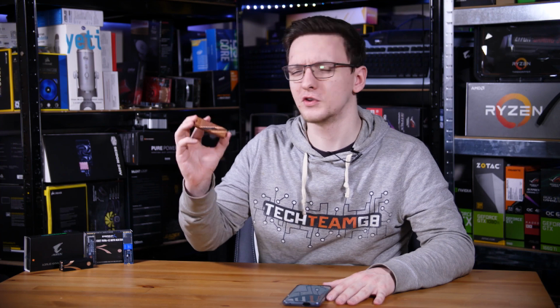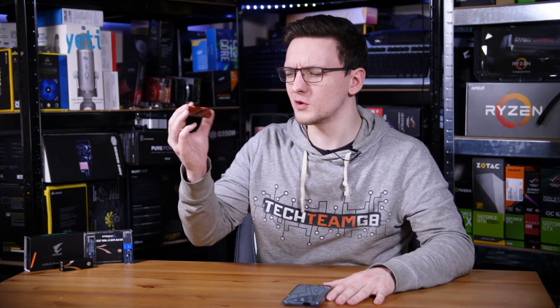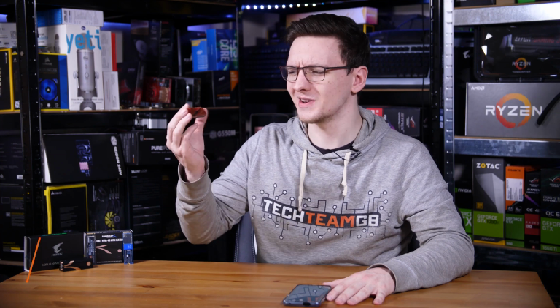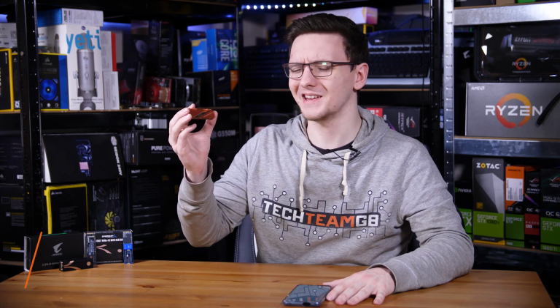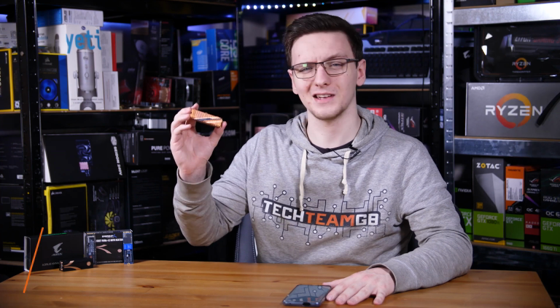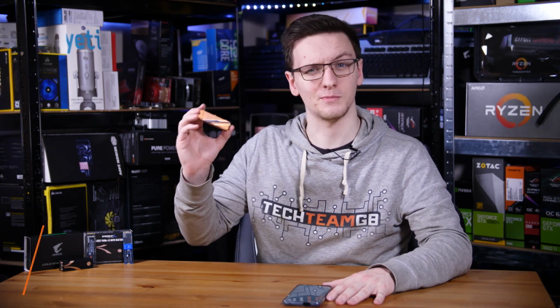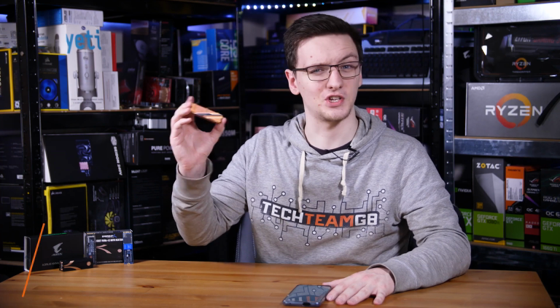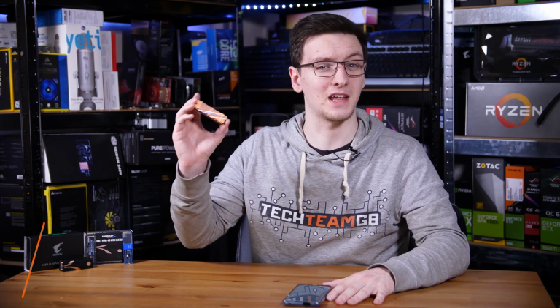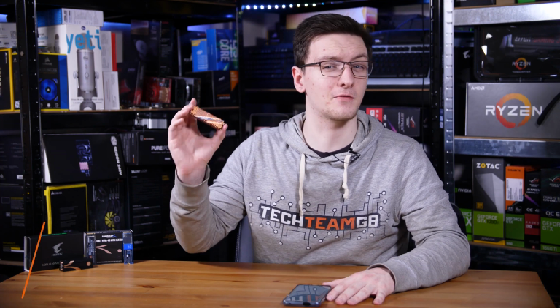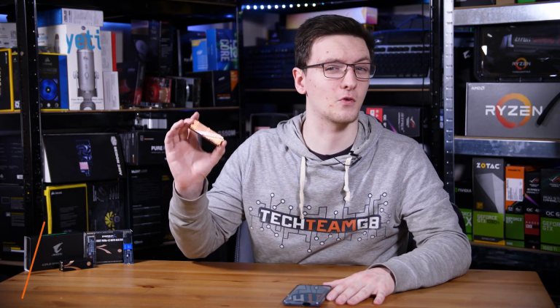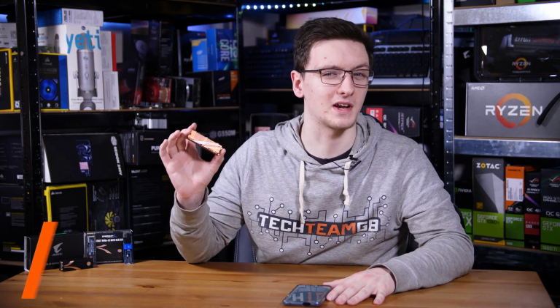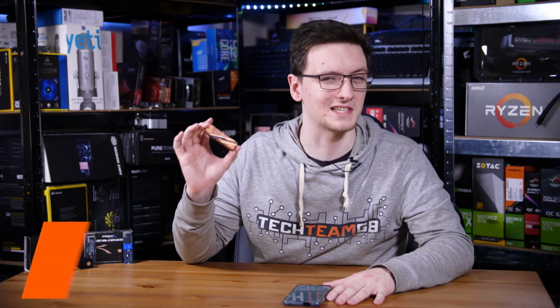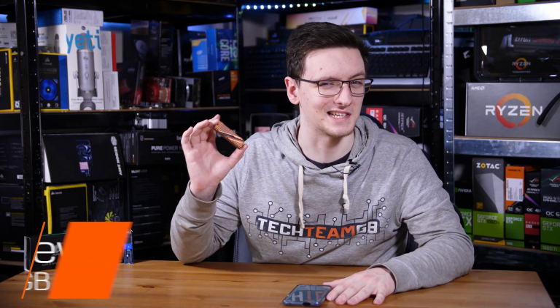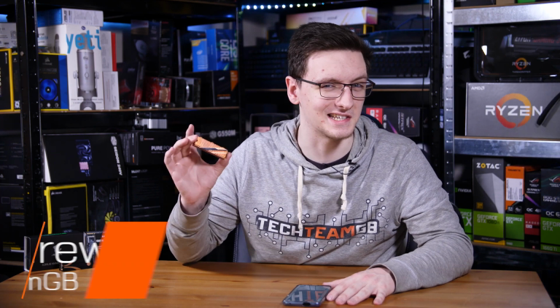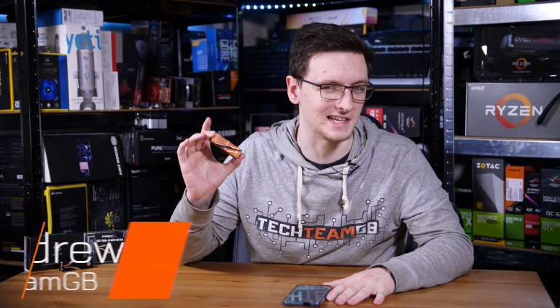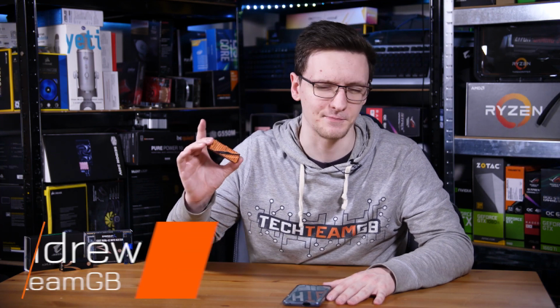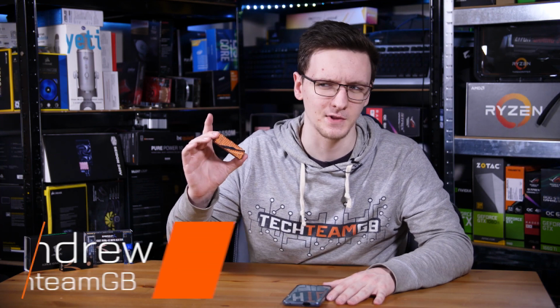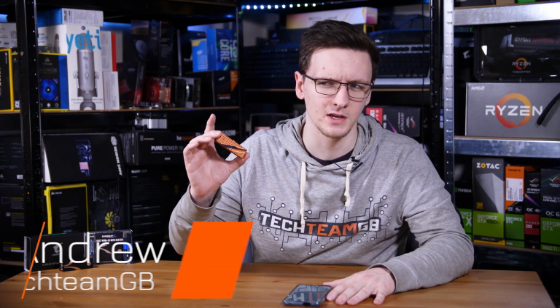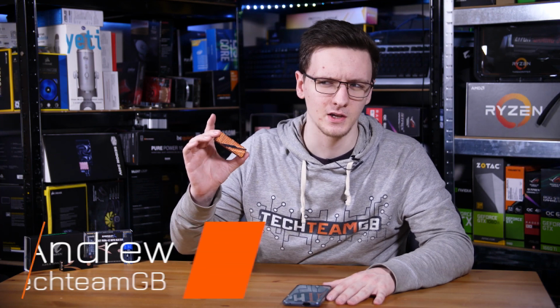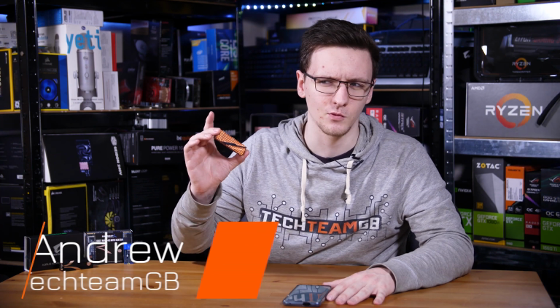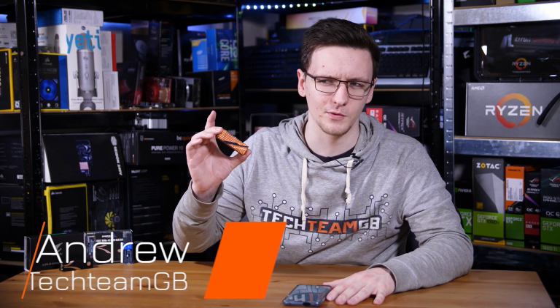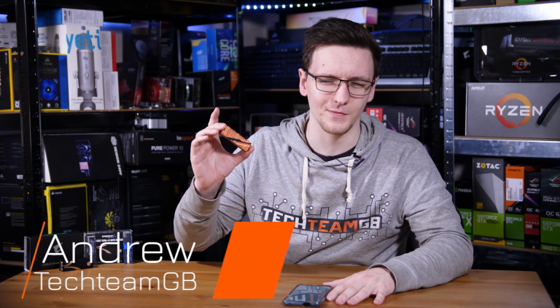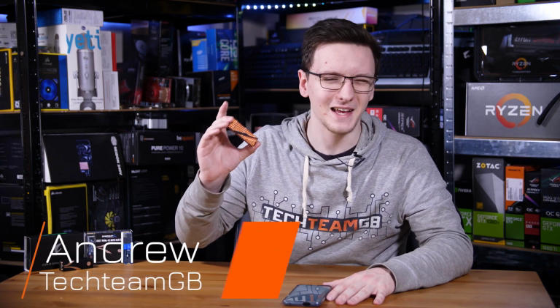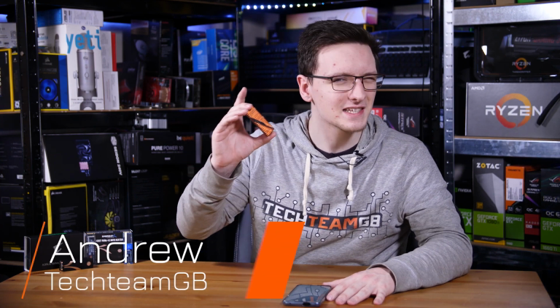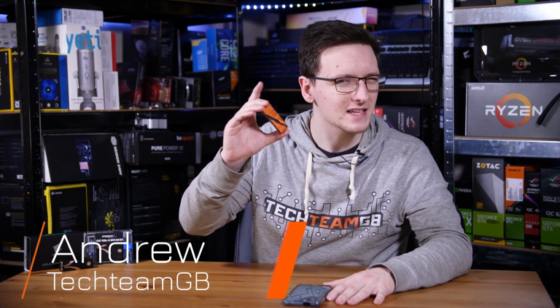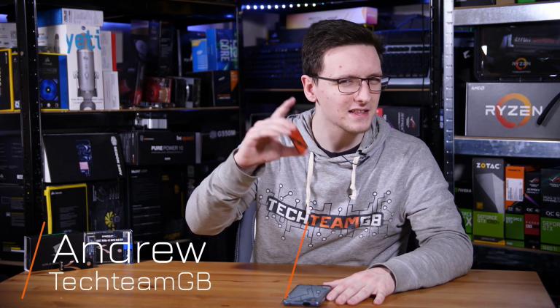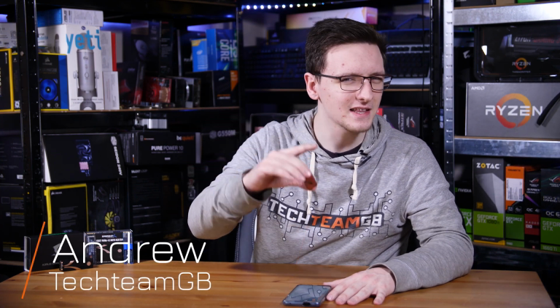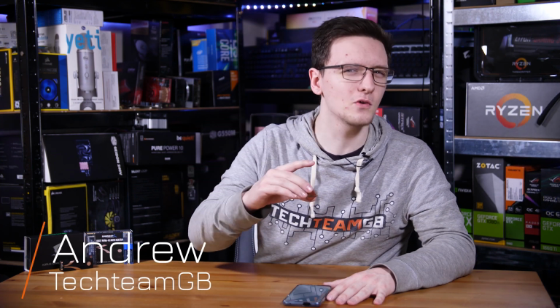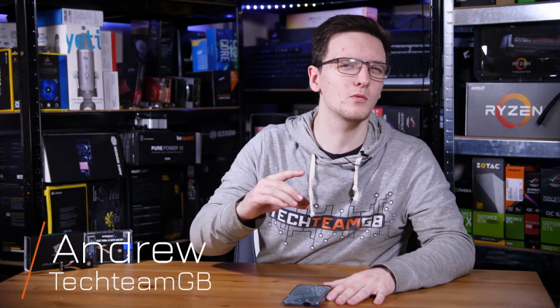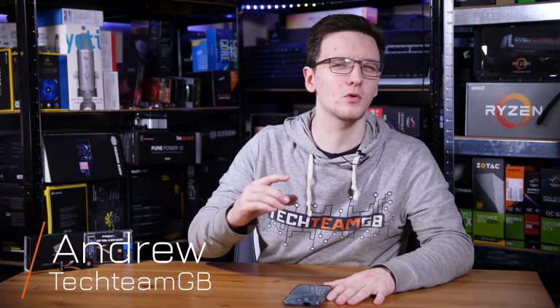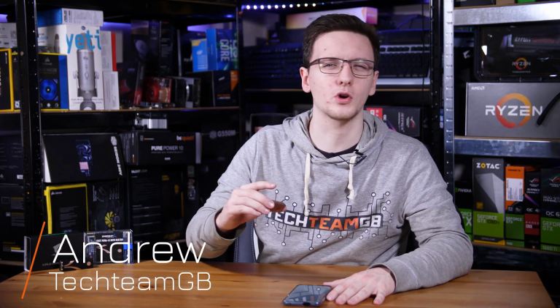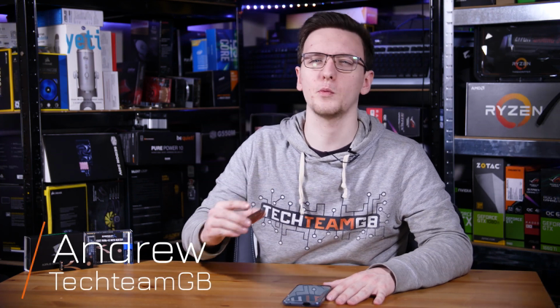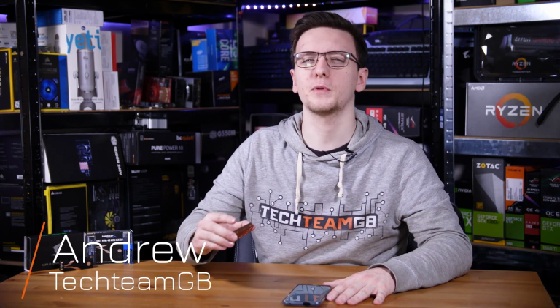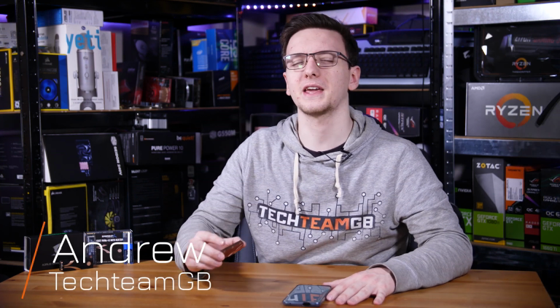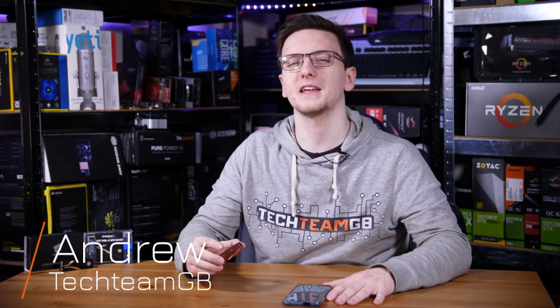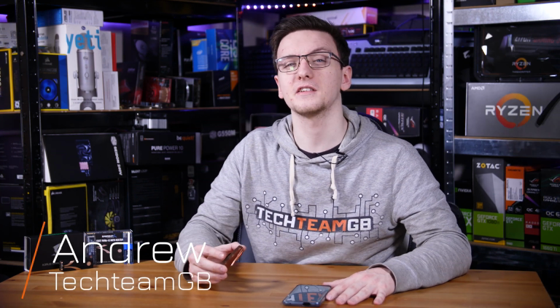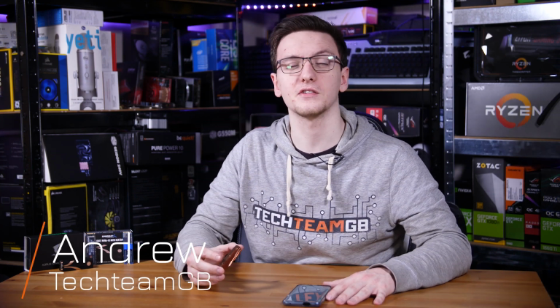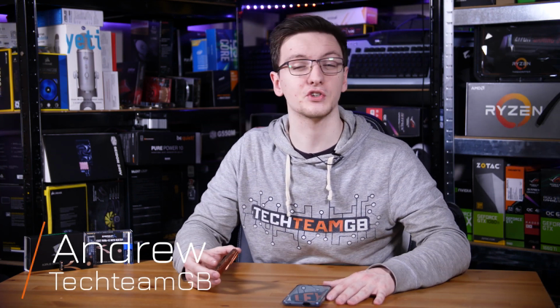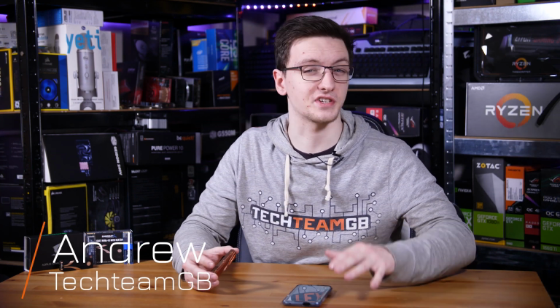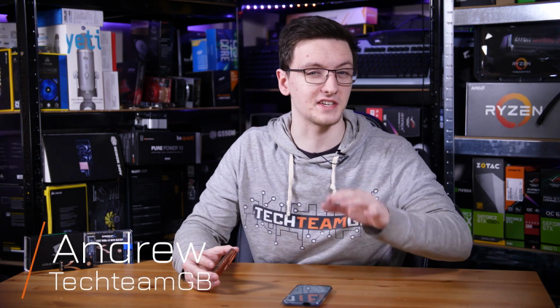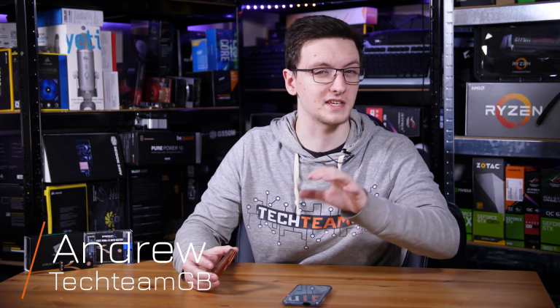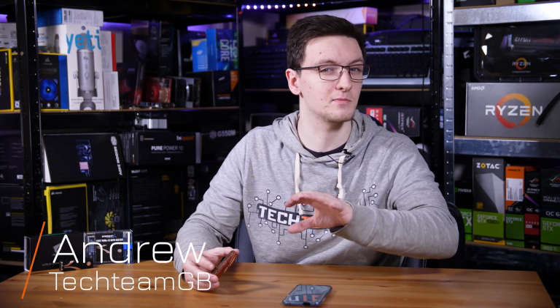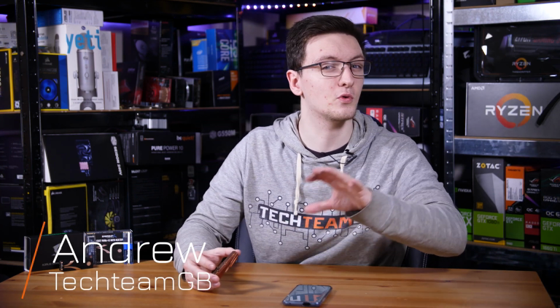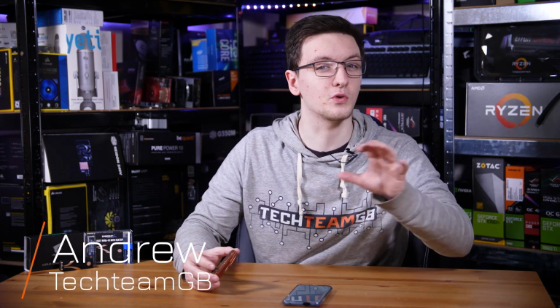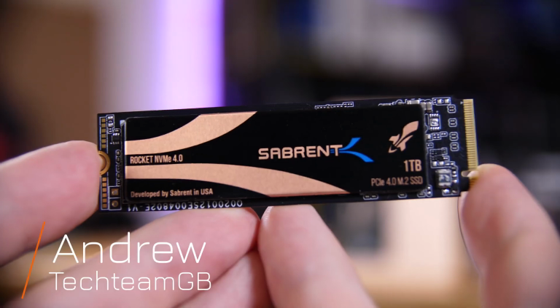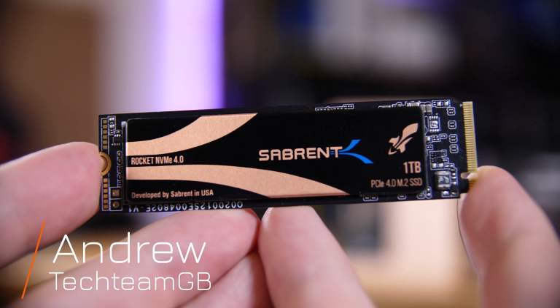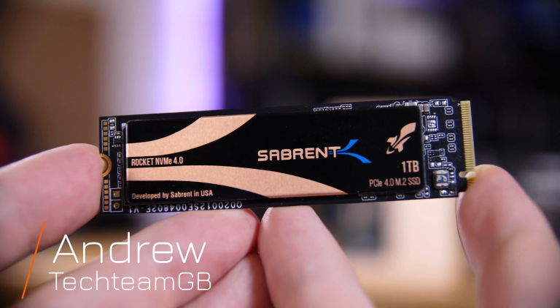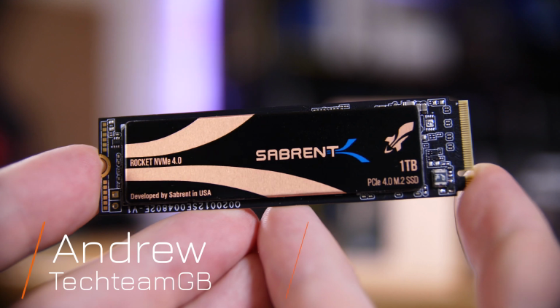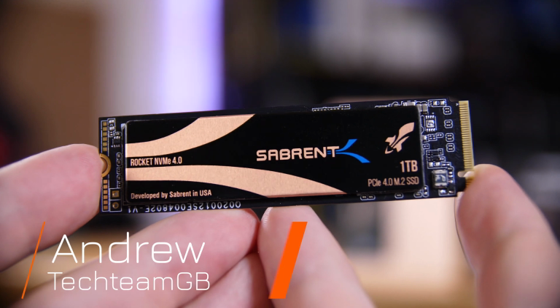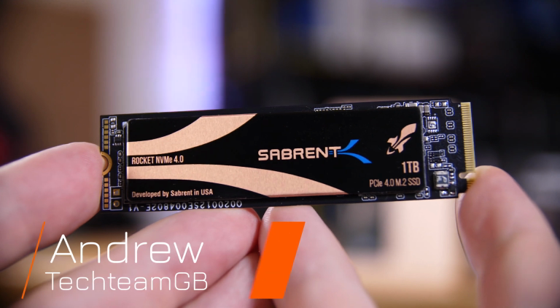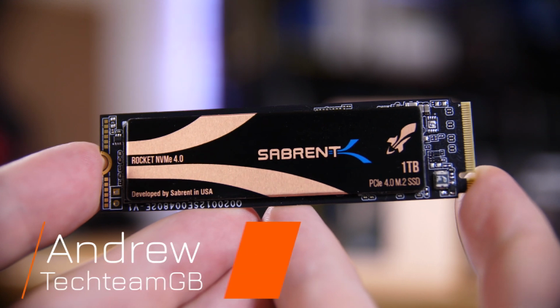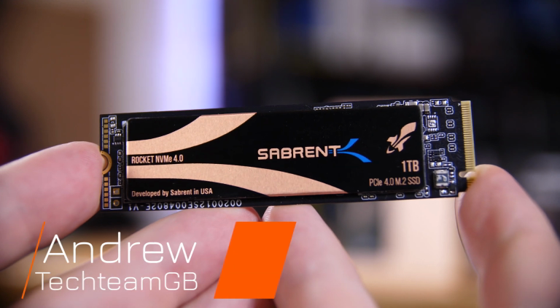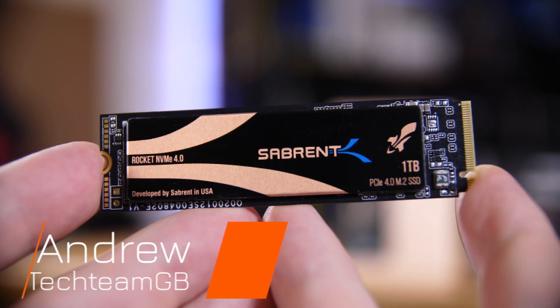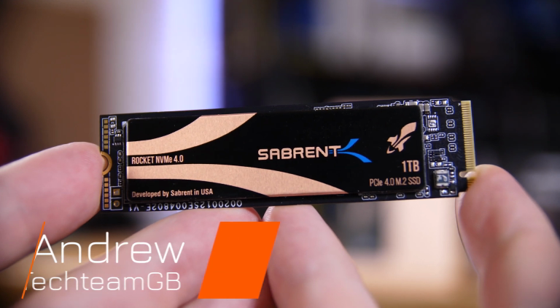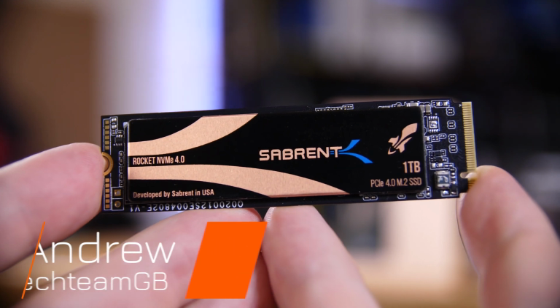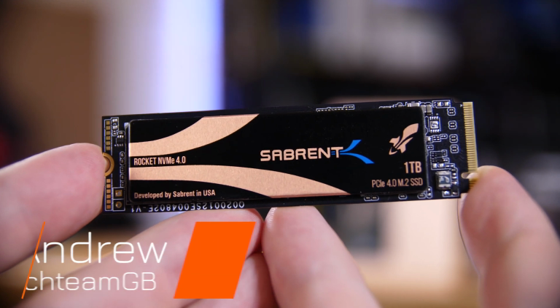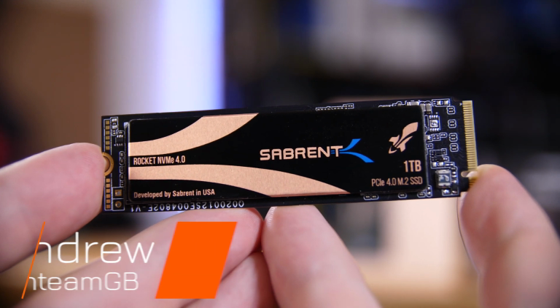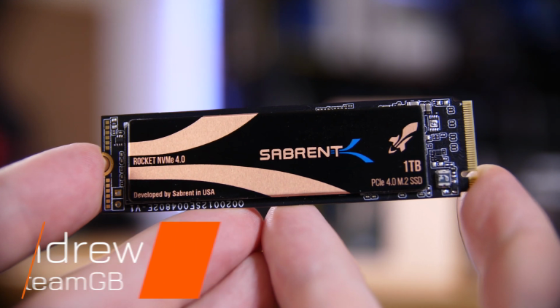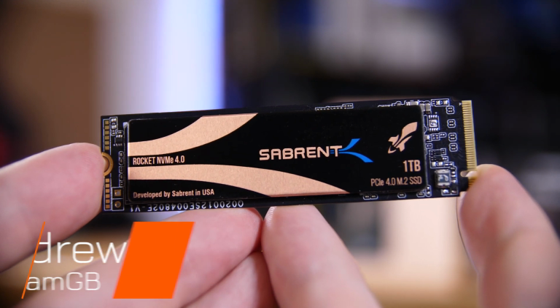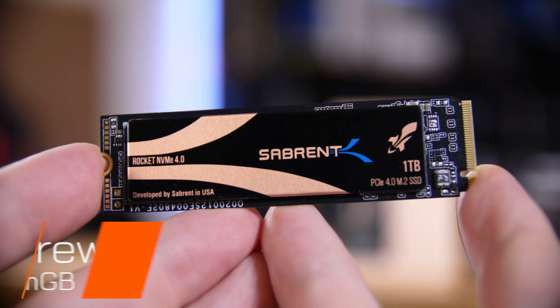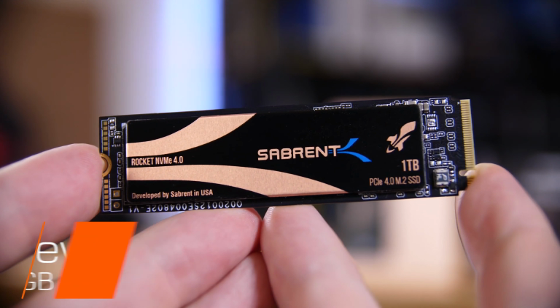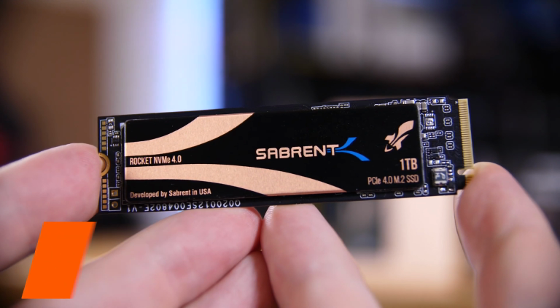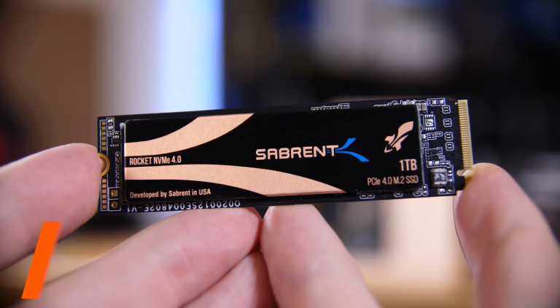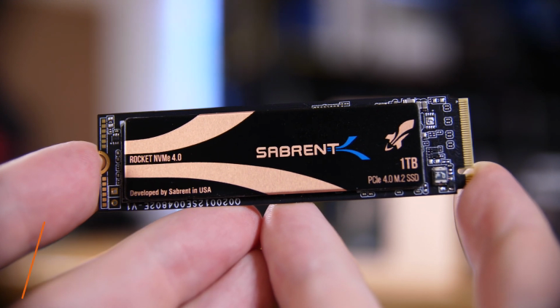Do you need a Gen 4 SSD? Well, it's a little more complicated than just a simple yes or no, so let's dive into it.